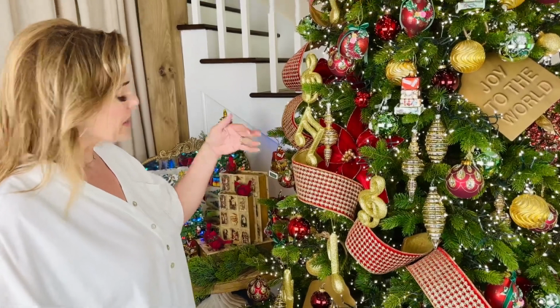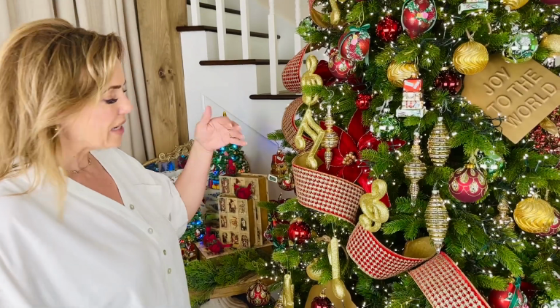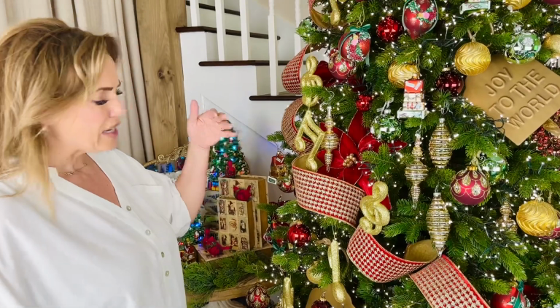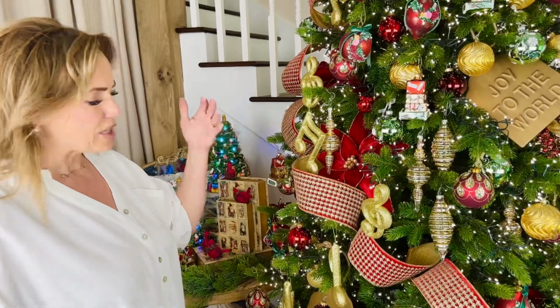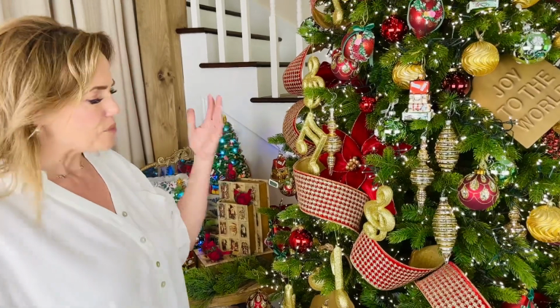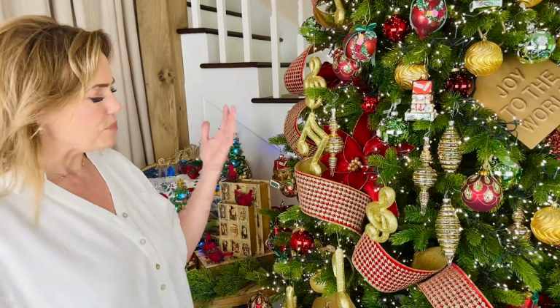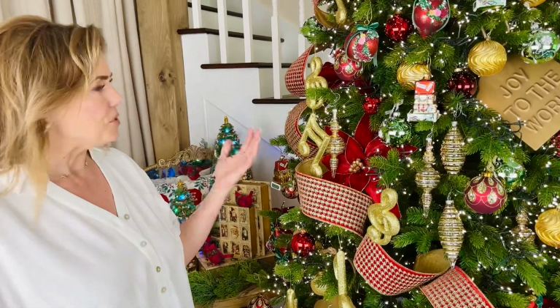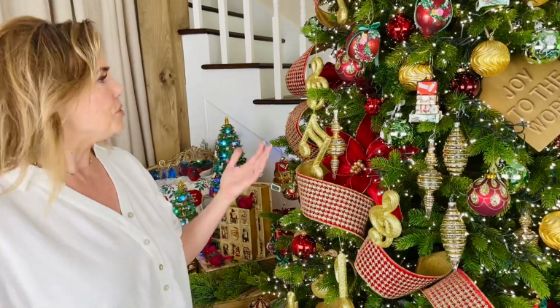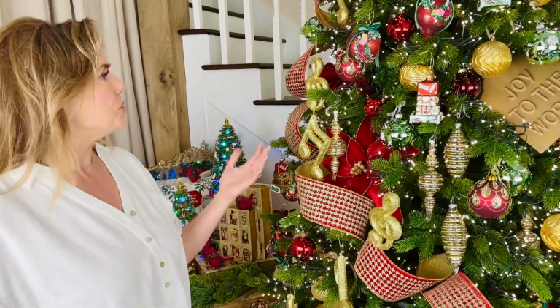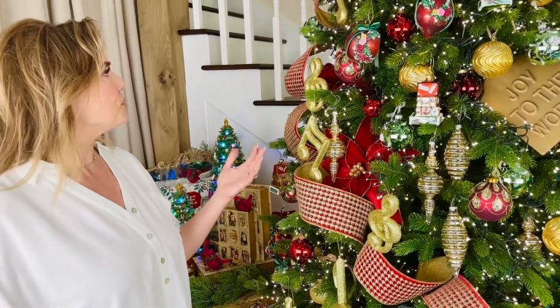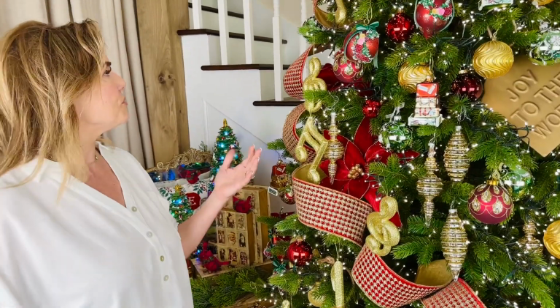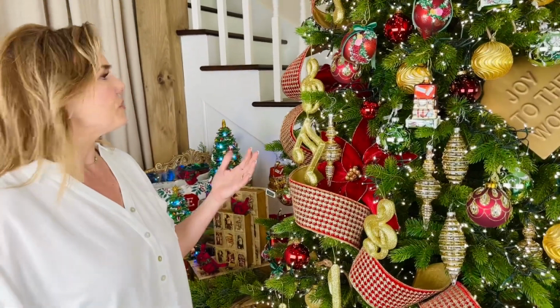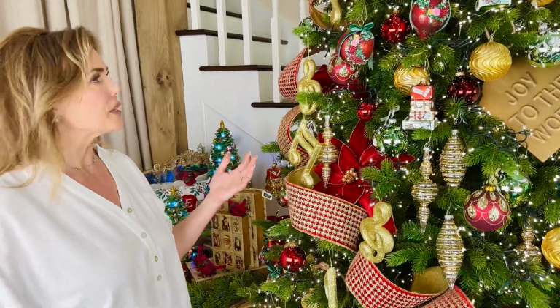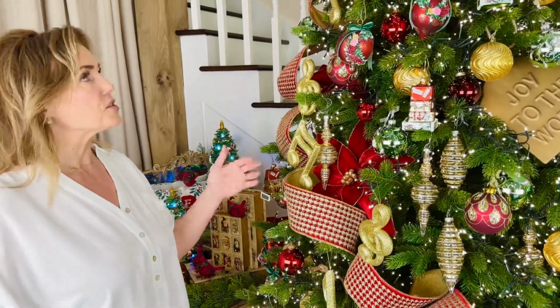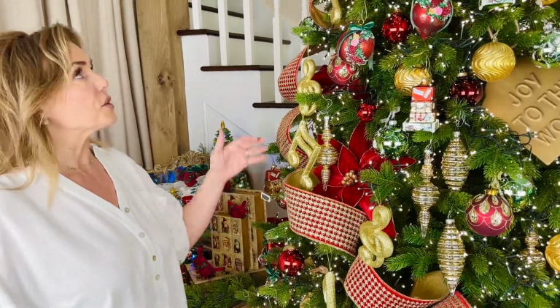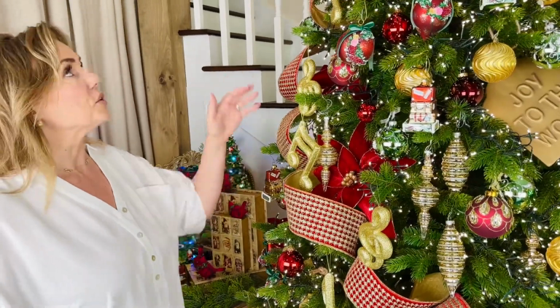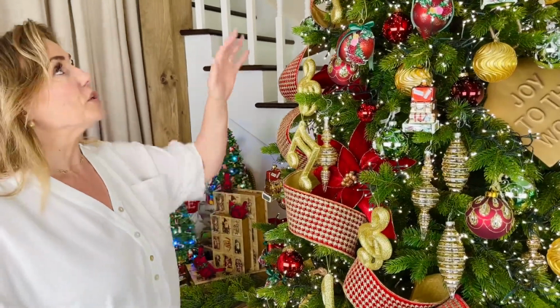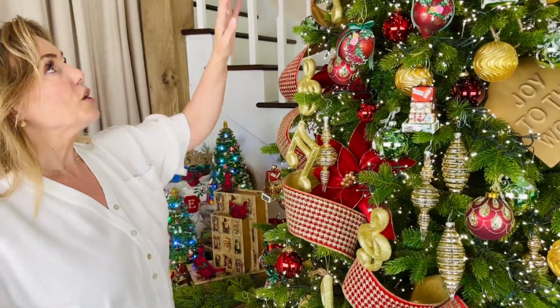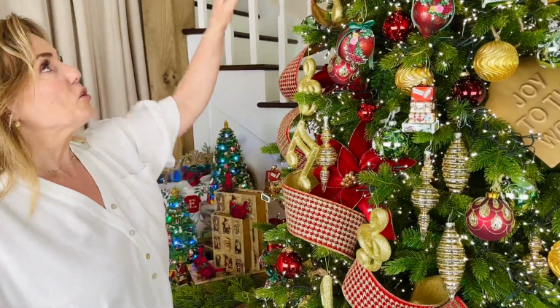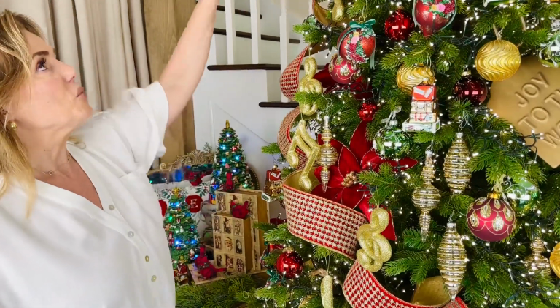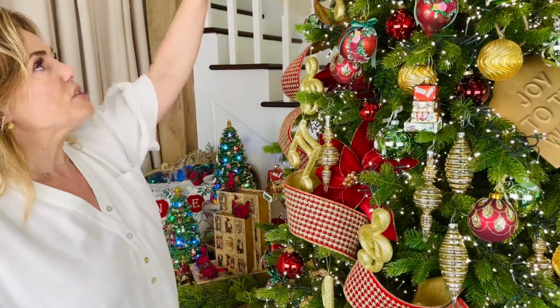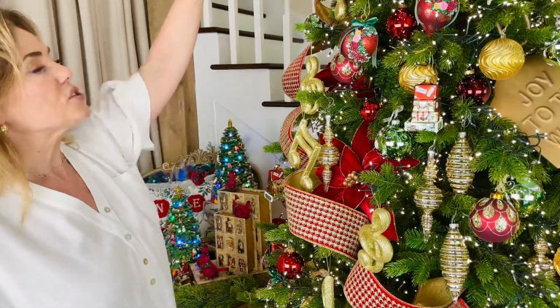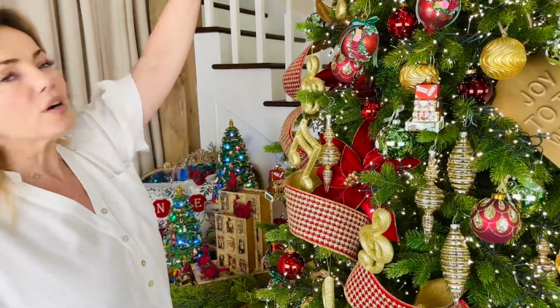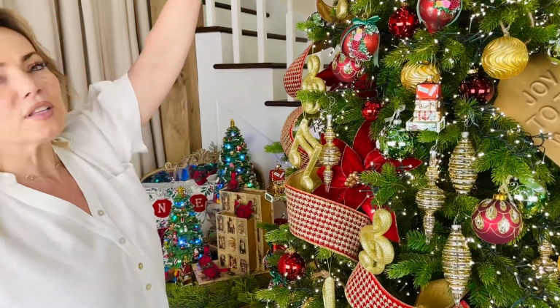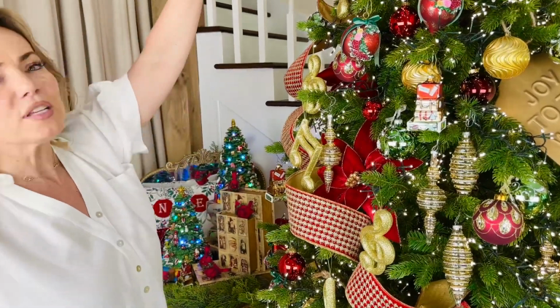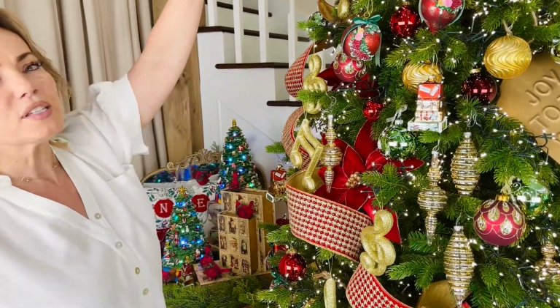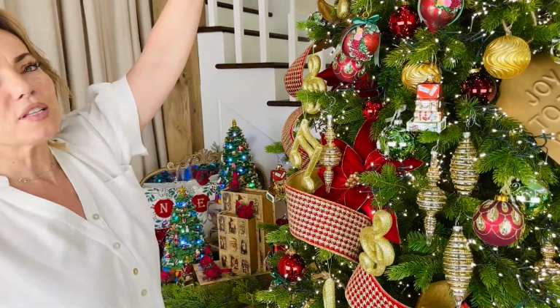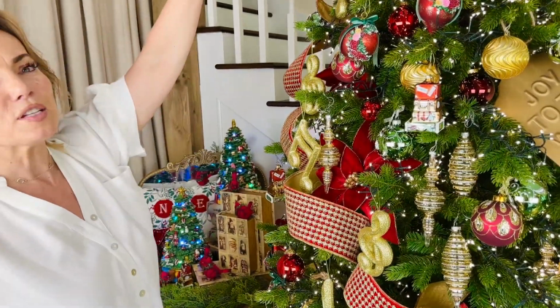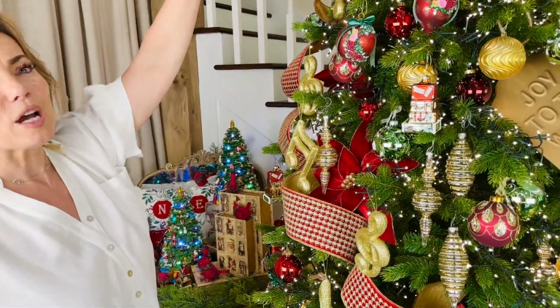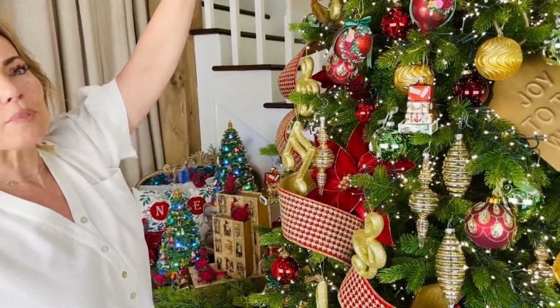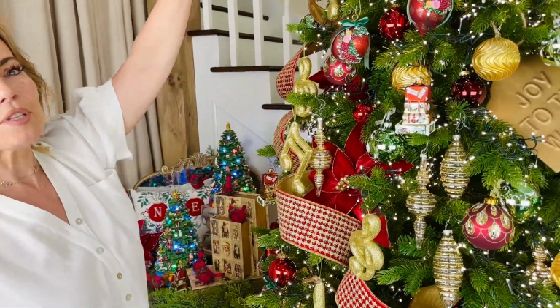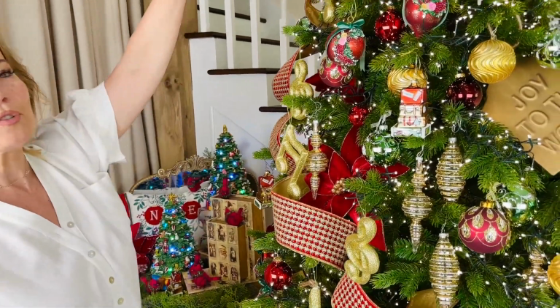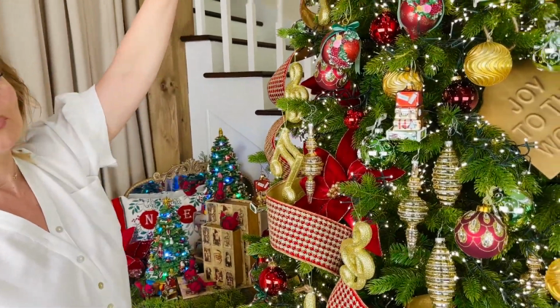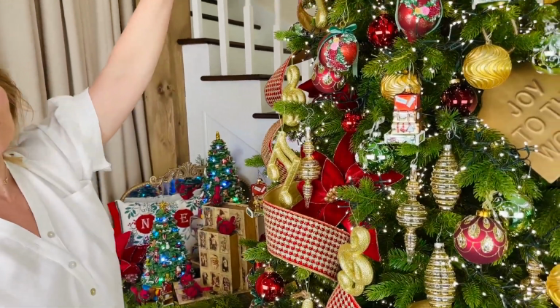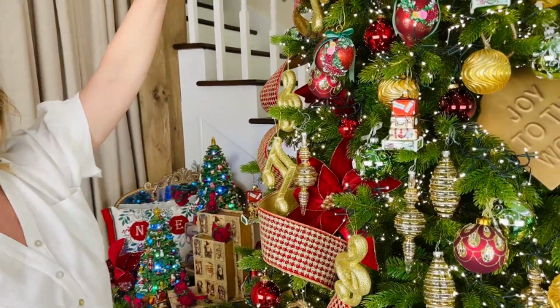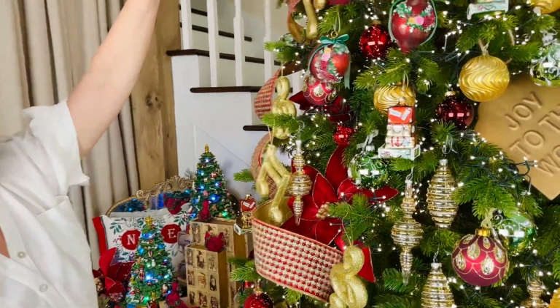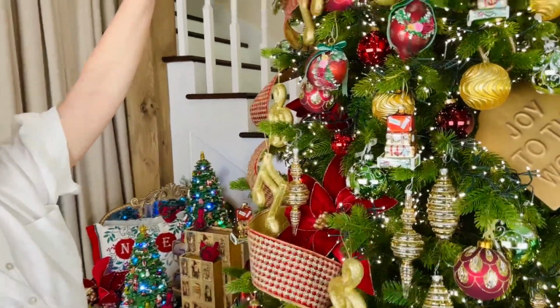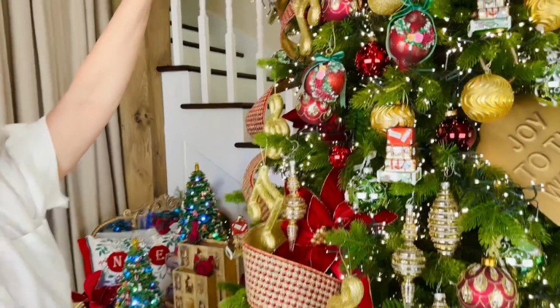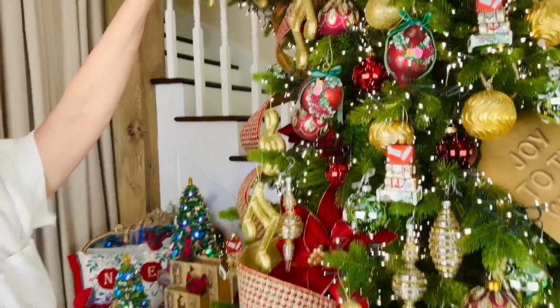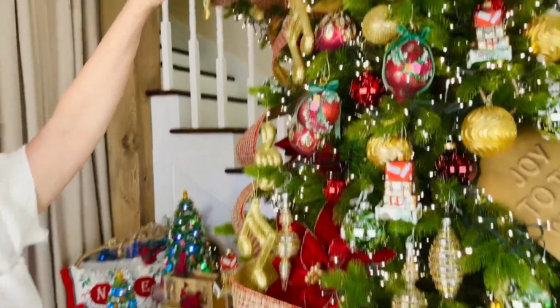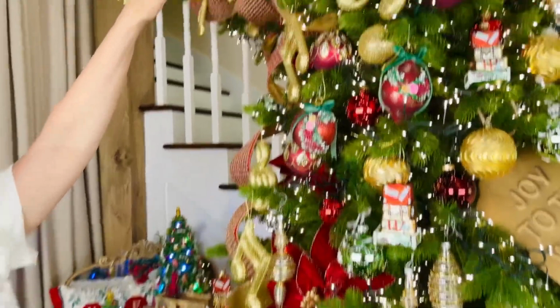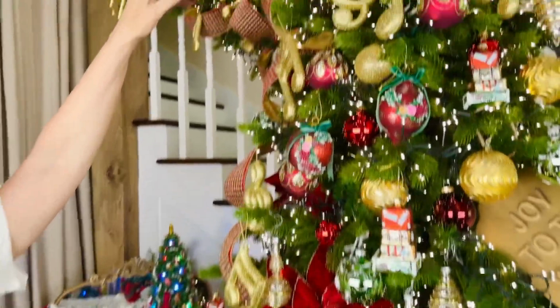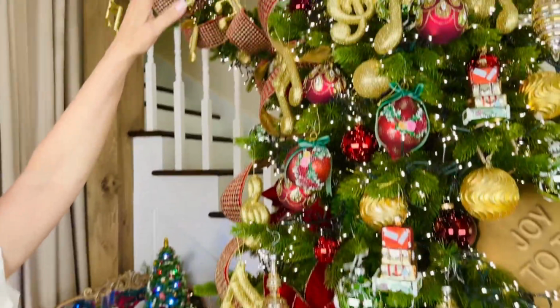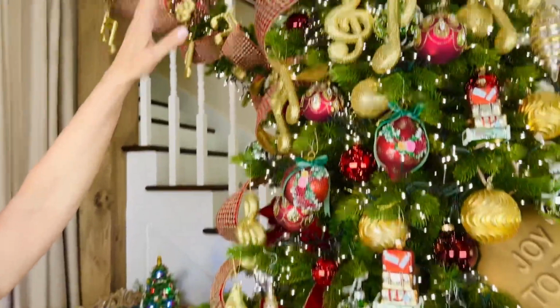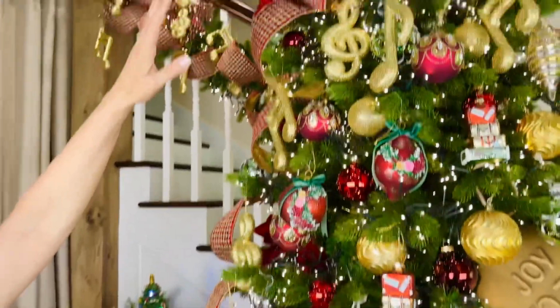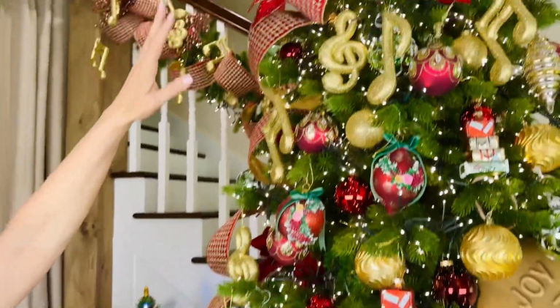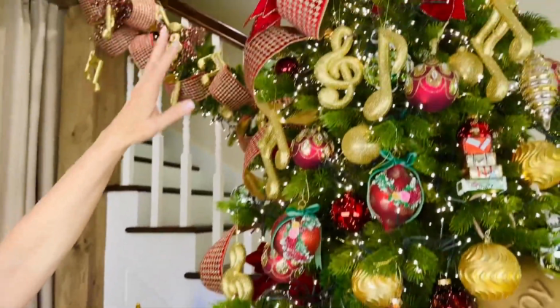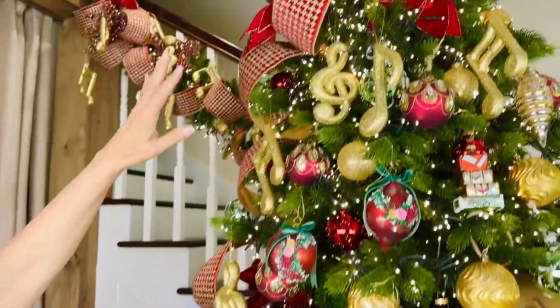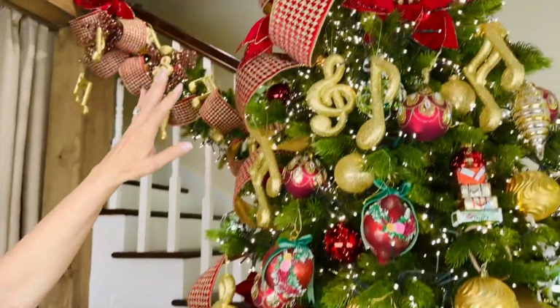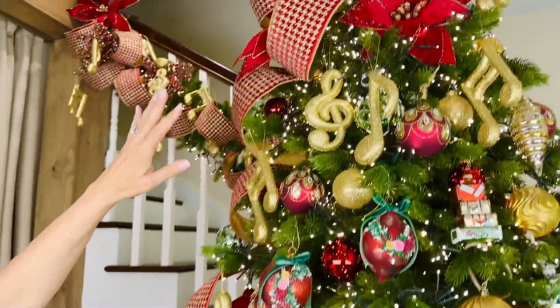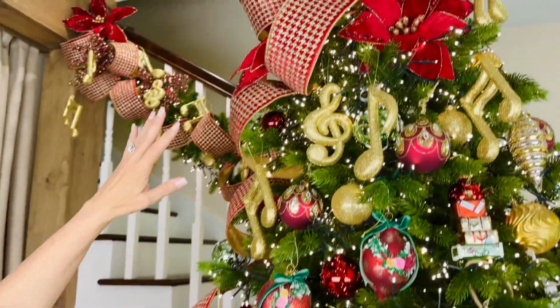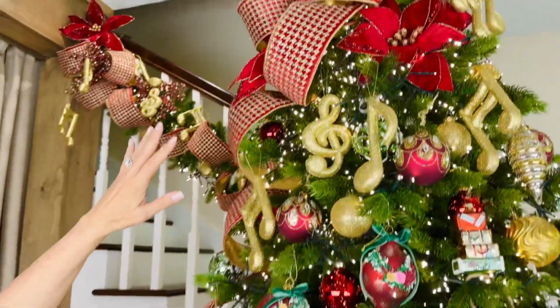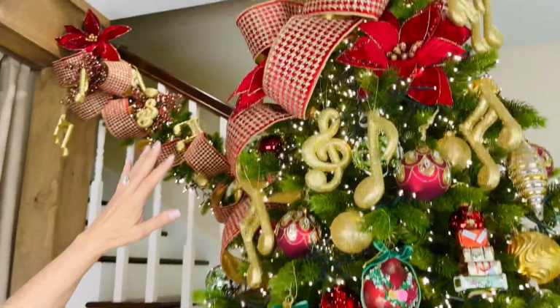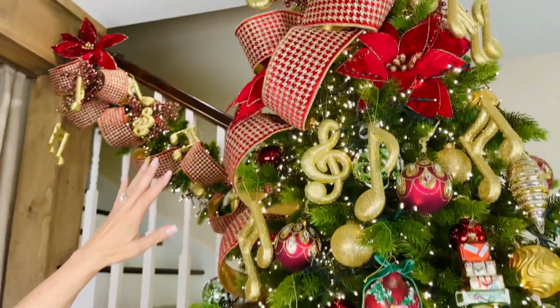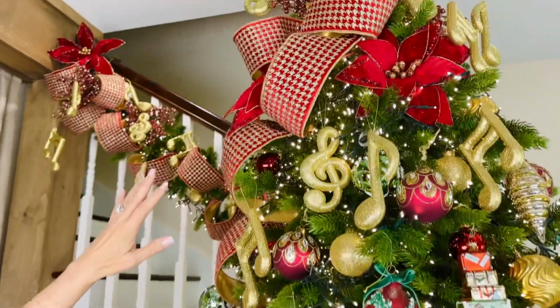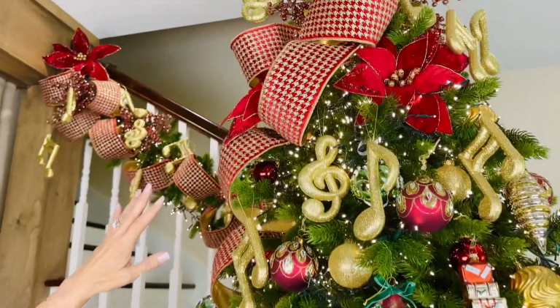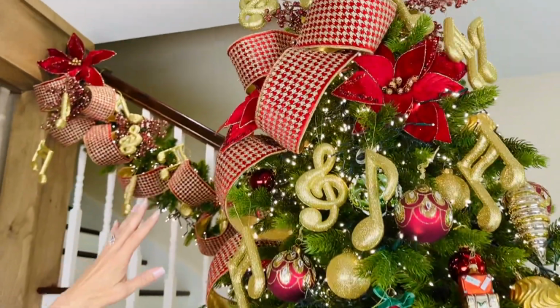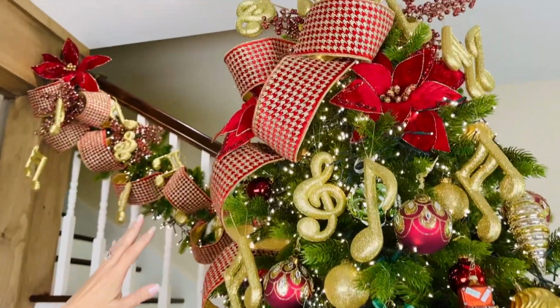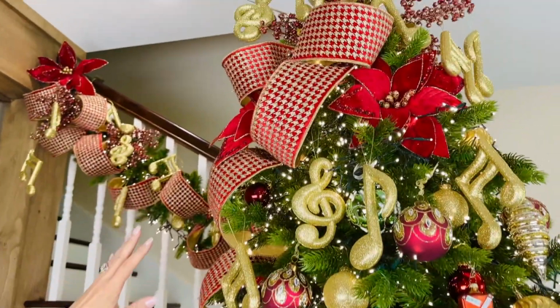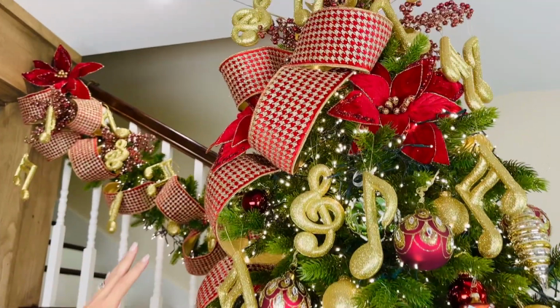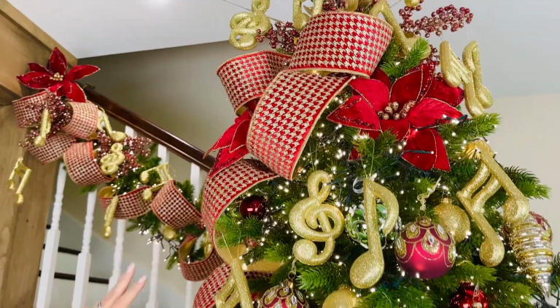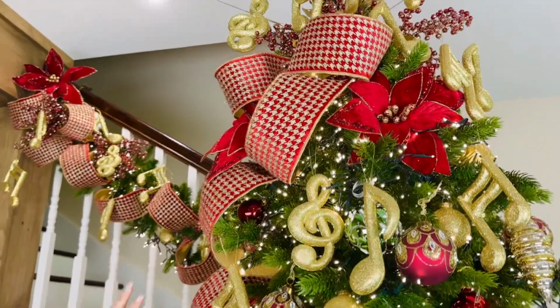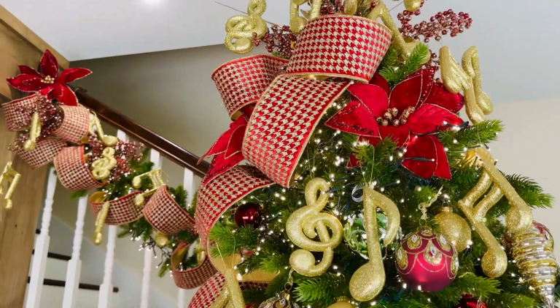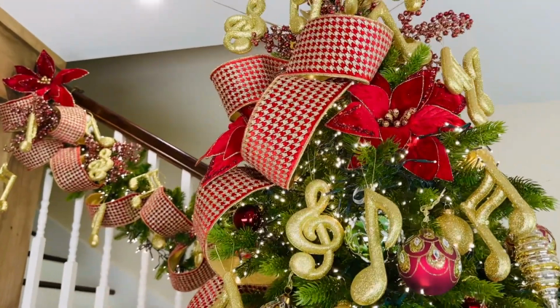It's beautiful on its own. We started this at the top of the tree and put it all the way down.